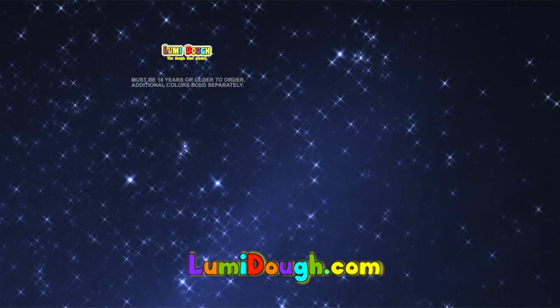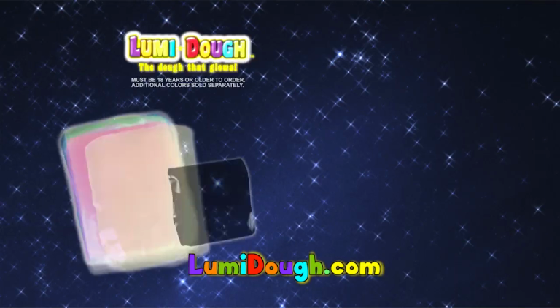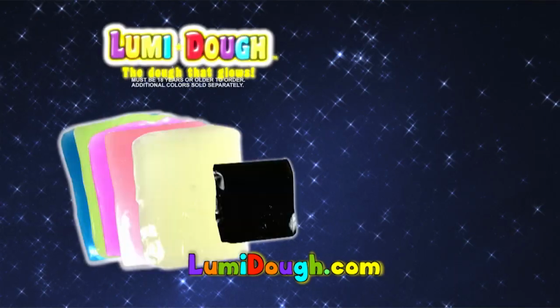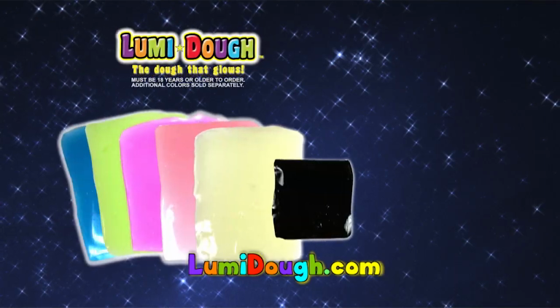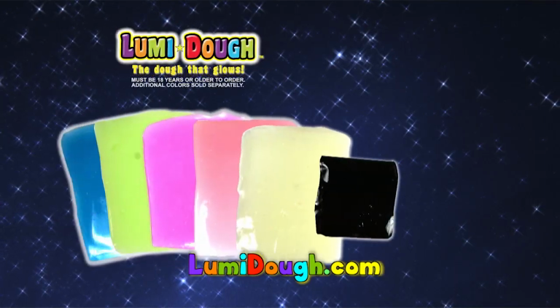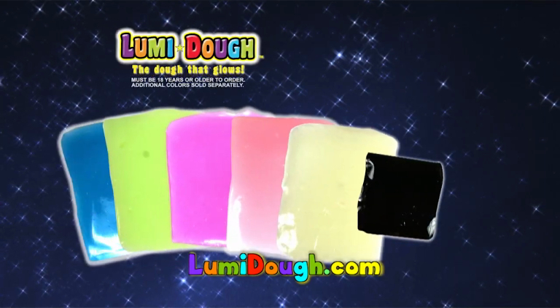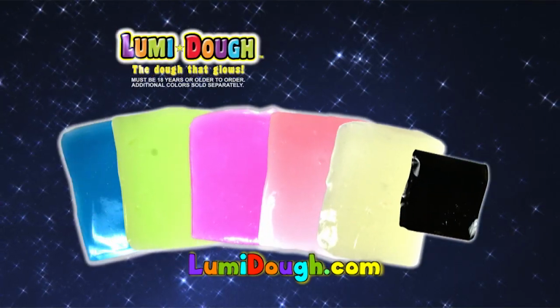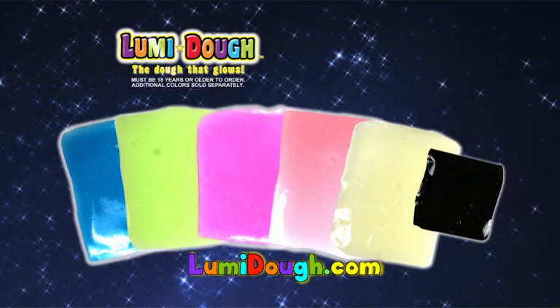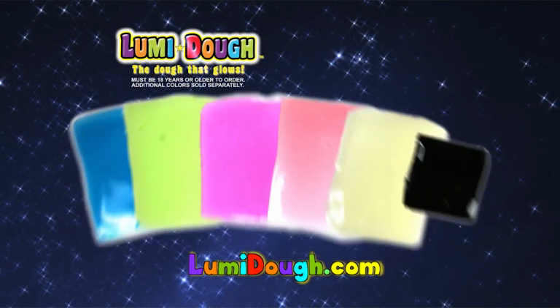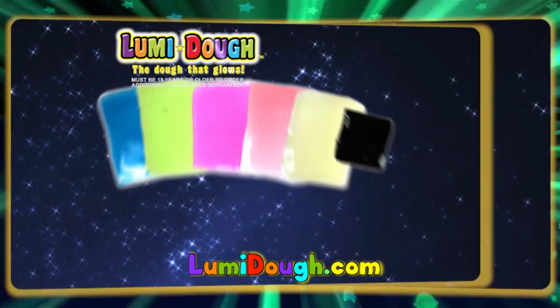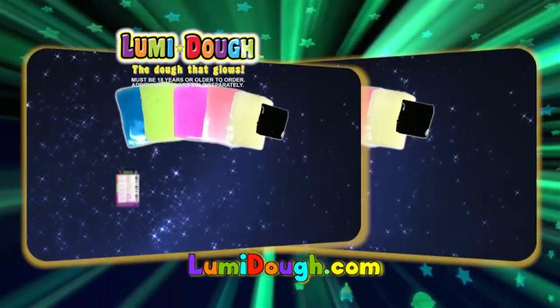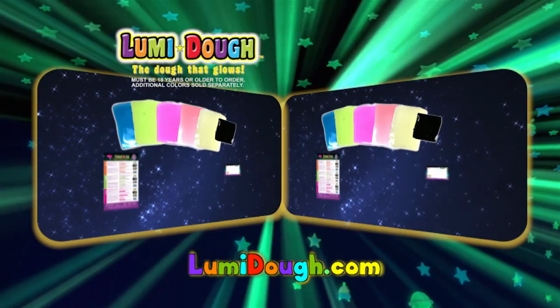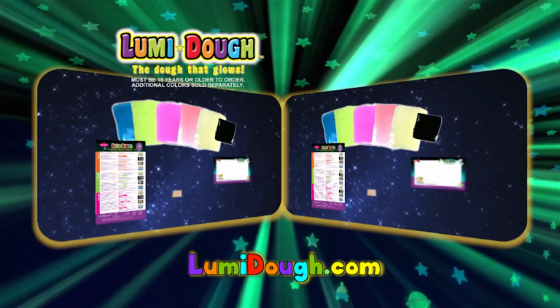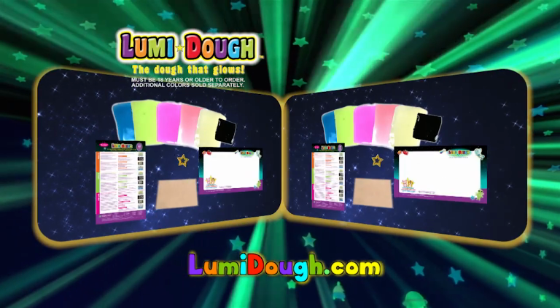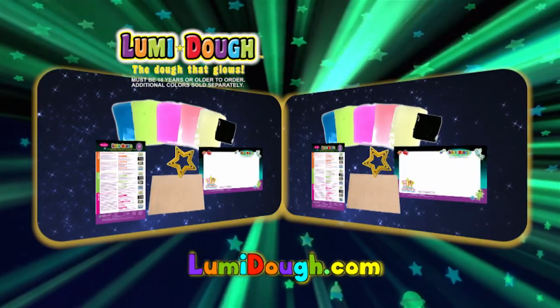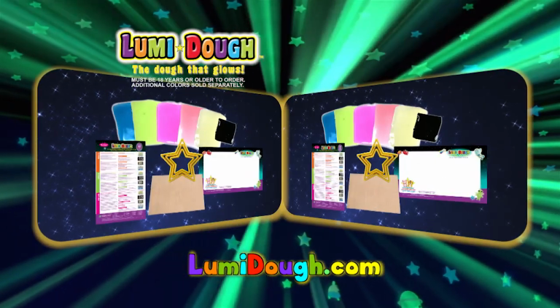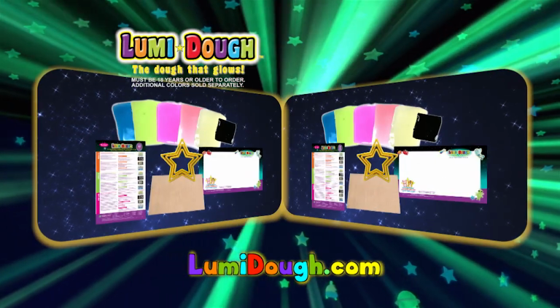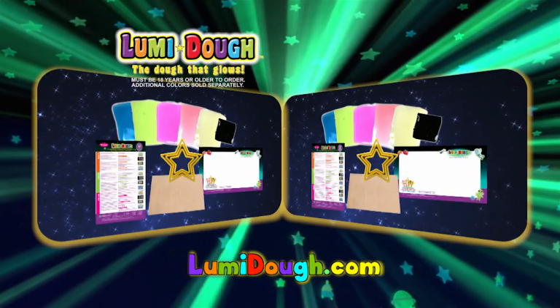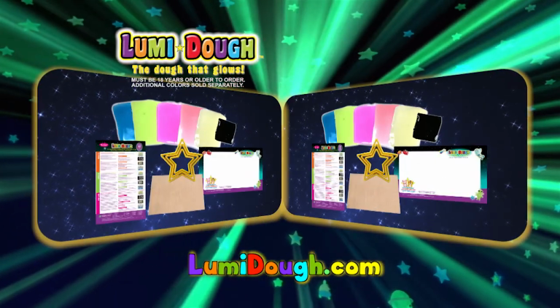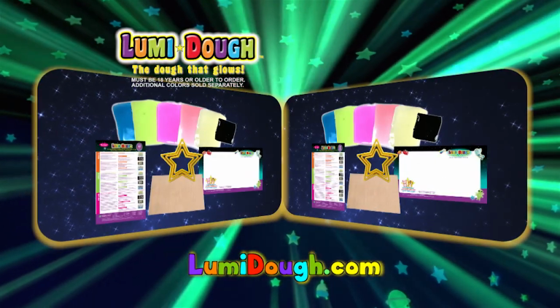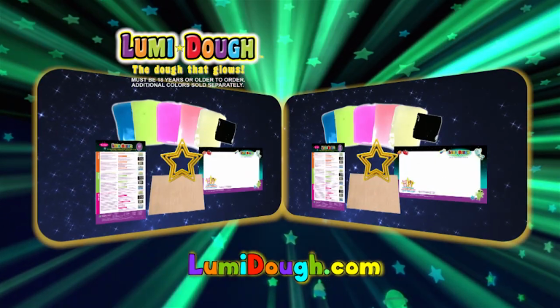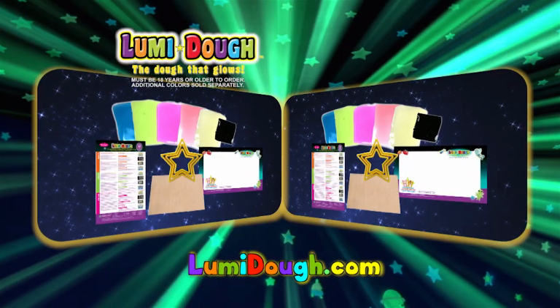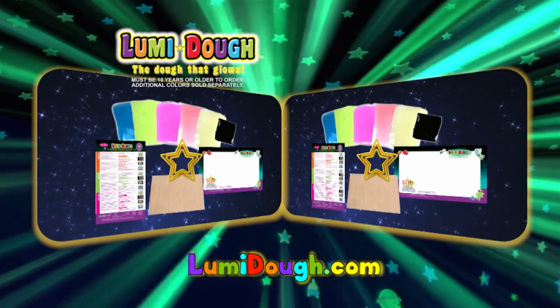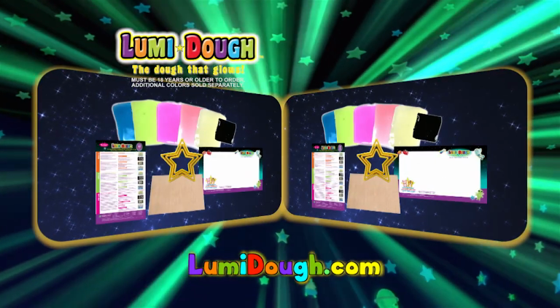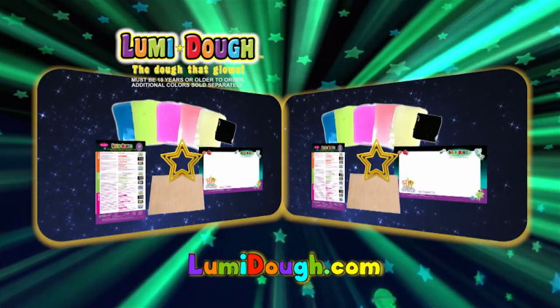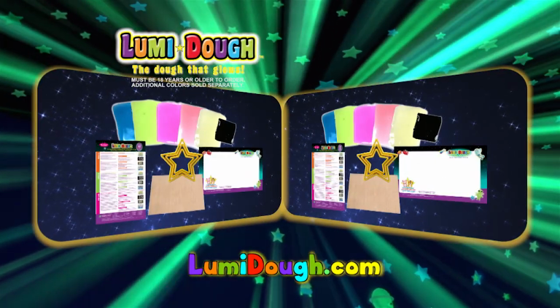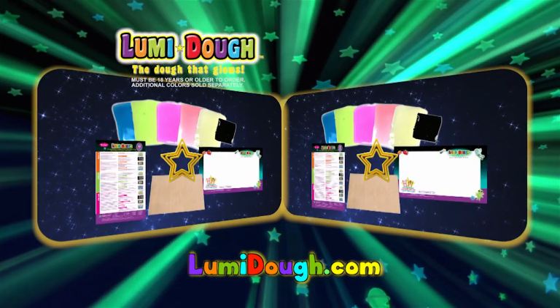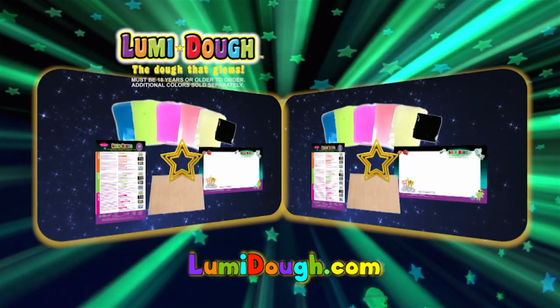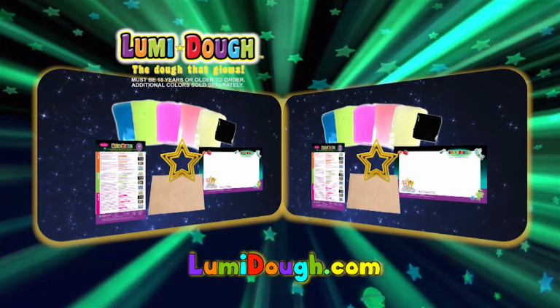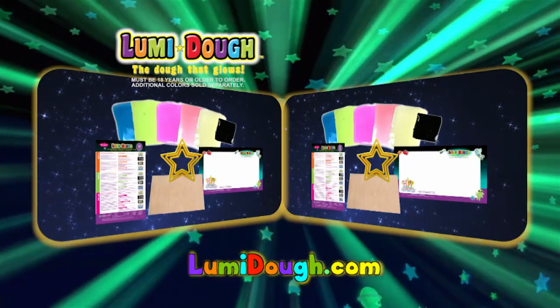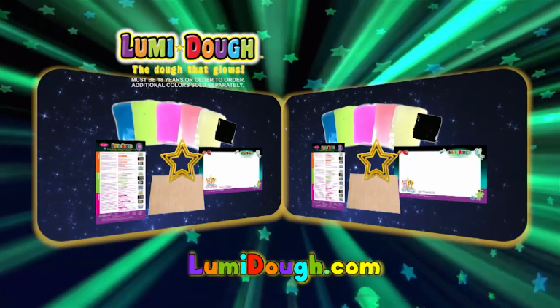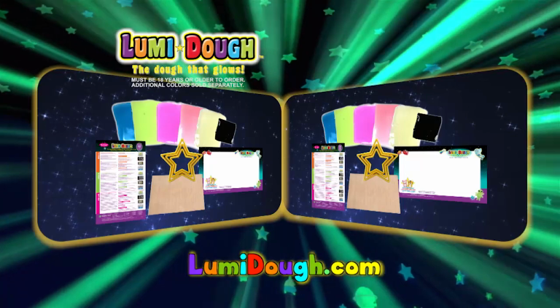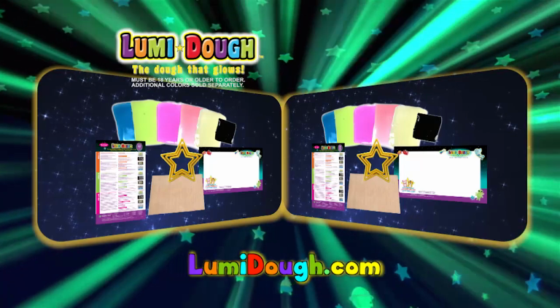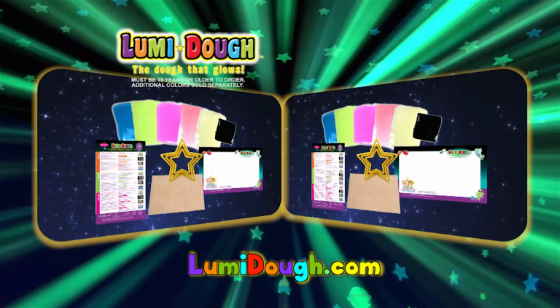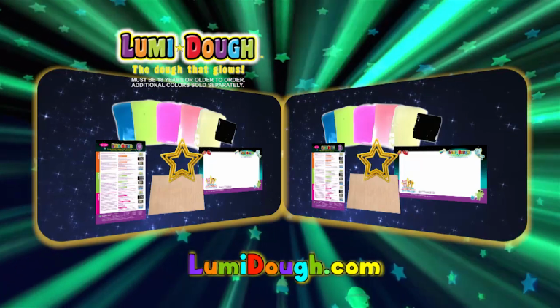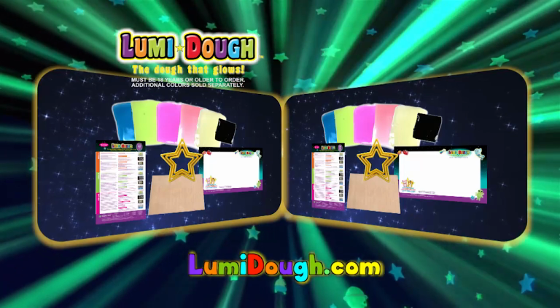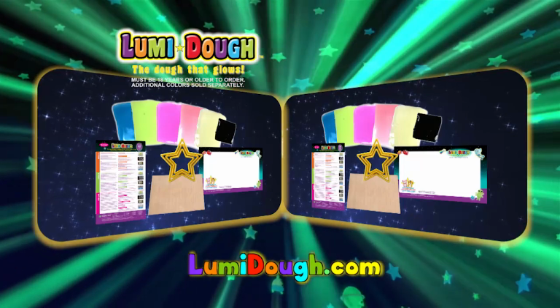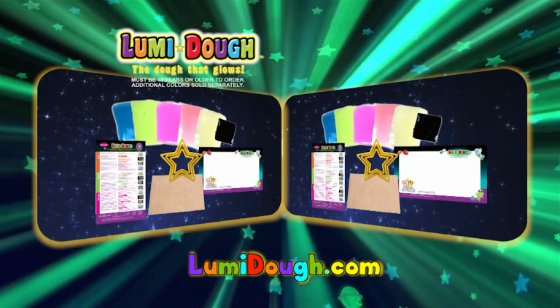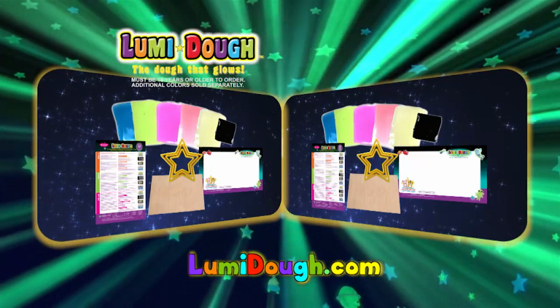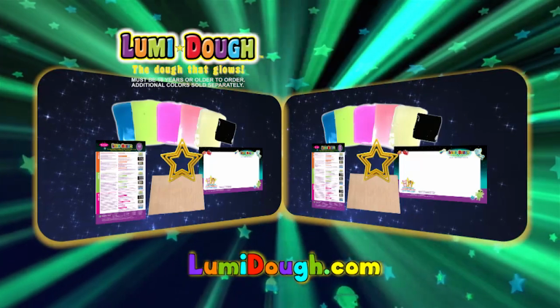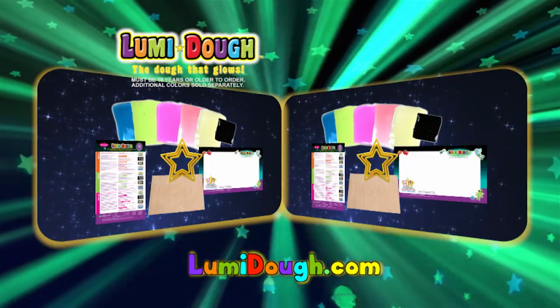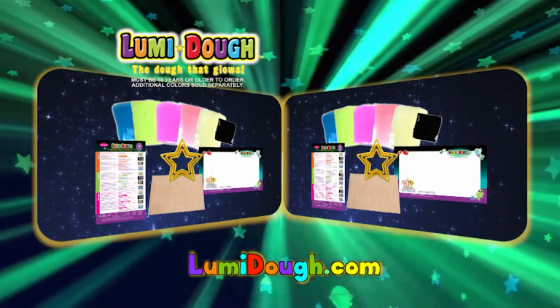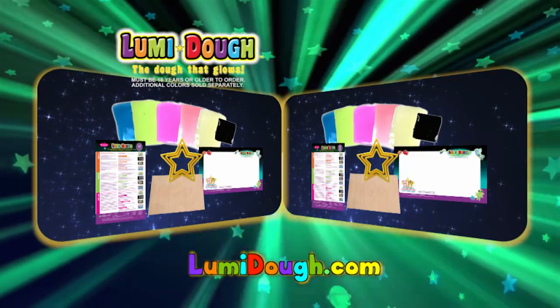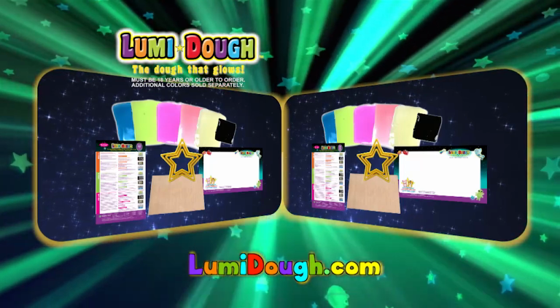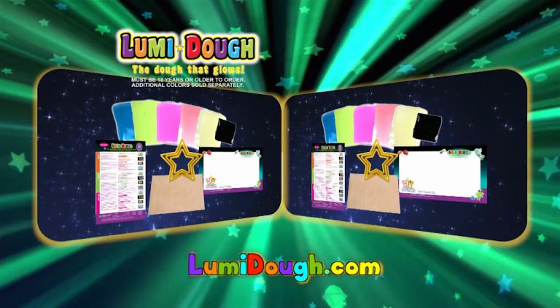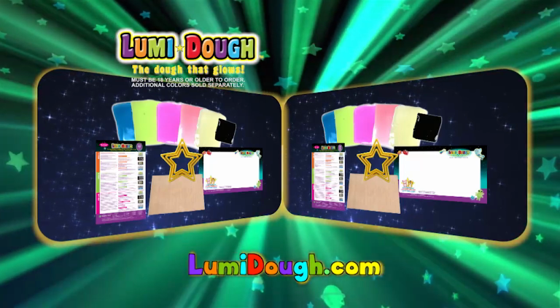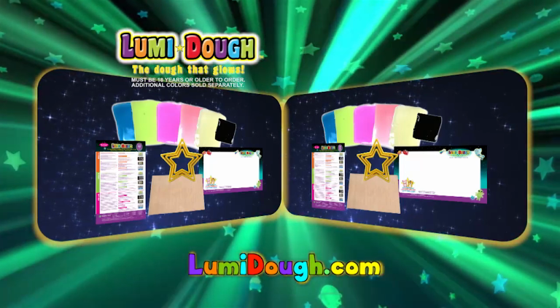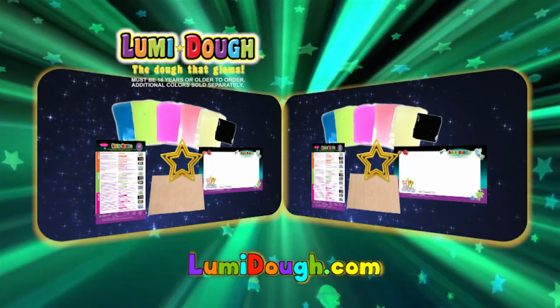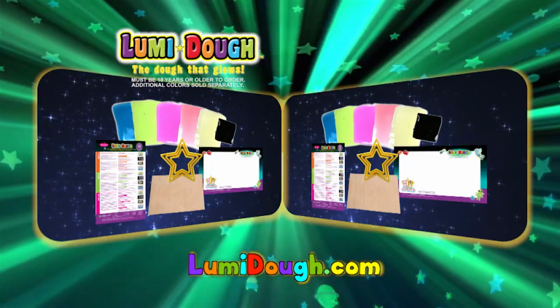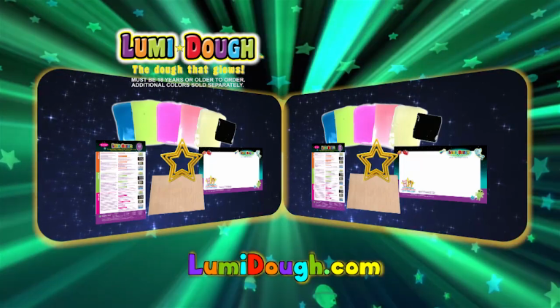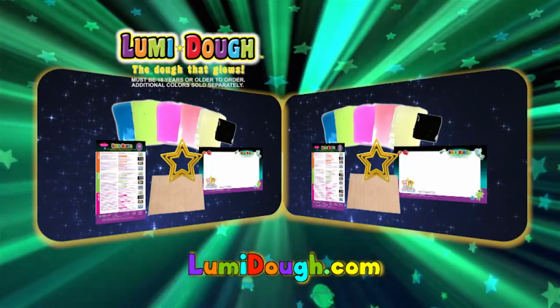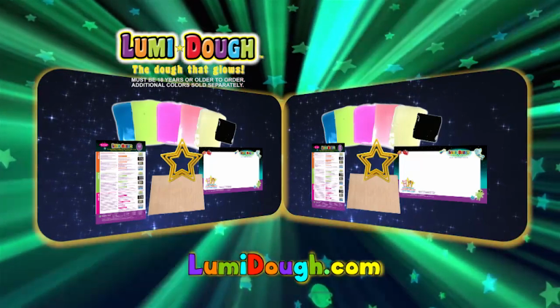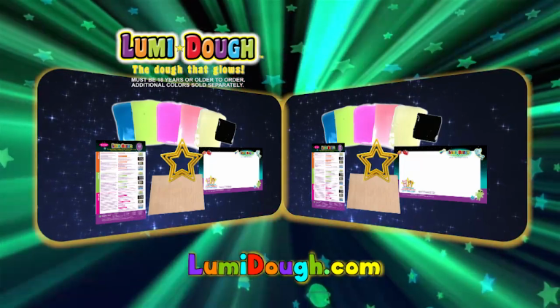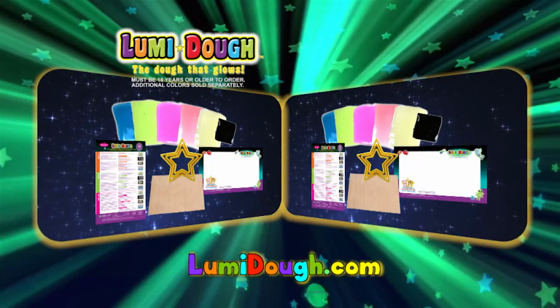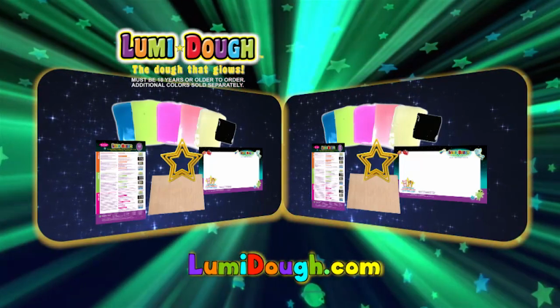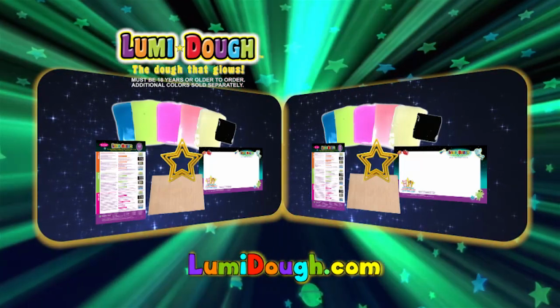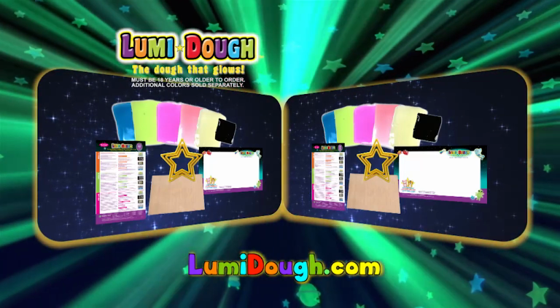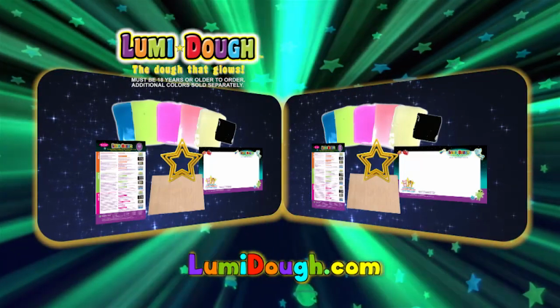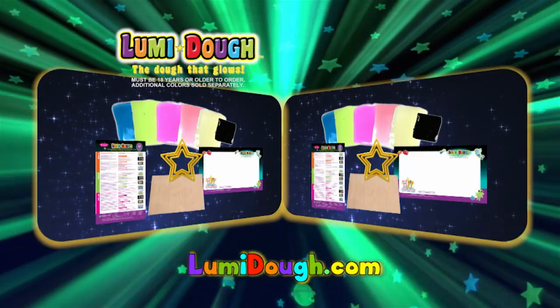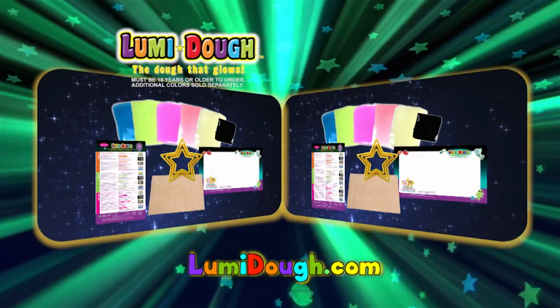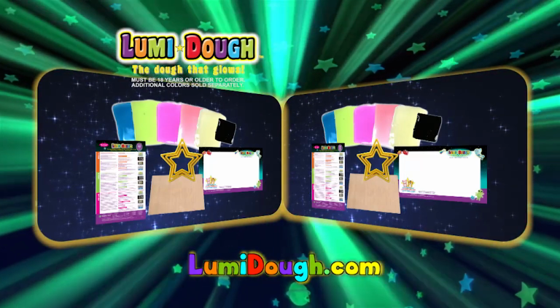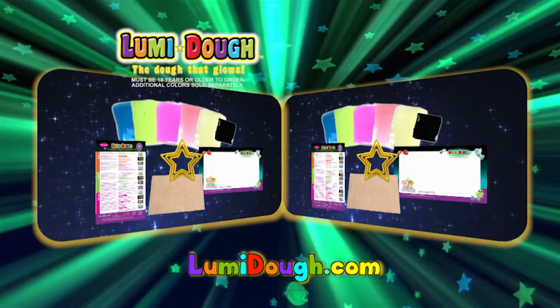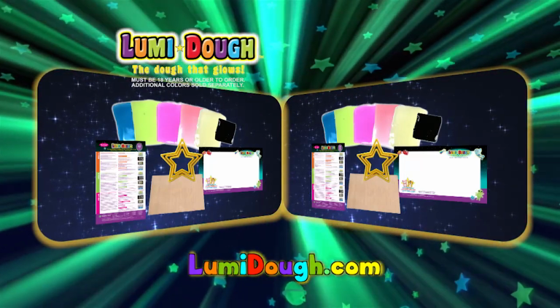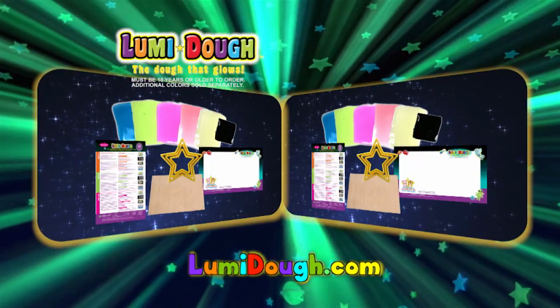You can call or log on to get your Loomy Dough with everything seen here. Additional colors sold separately. Must be 18 or older to order.